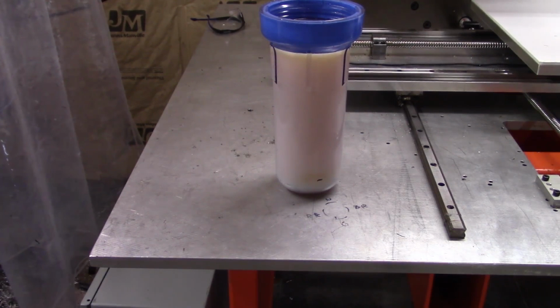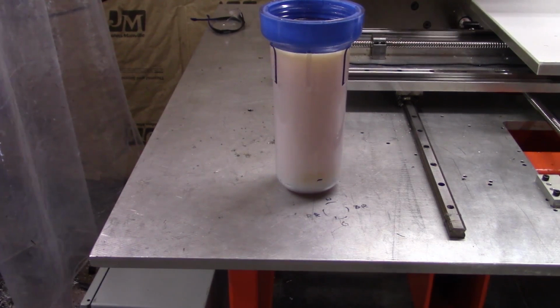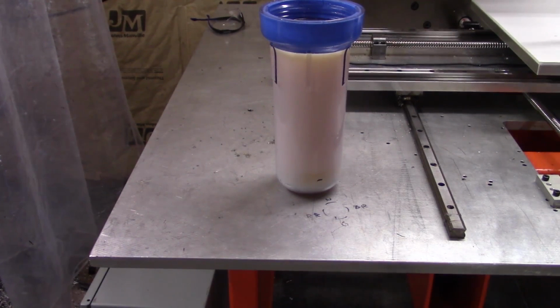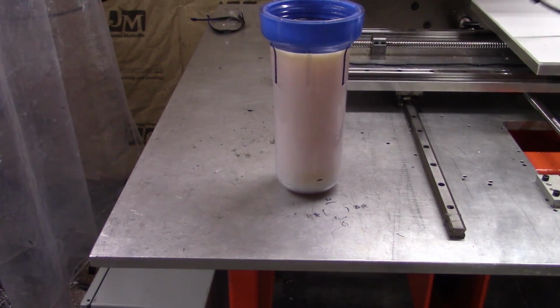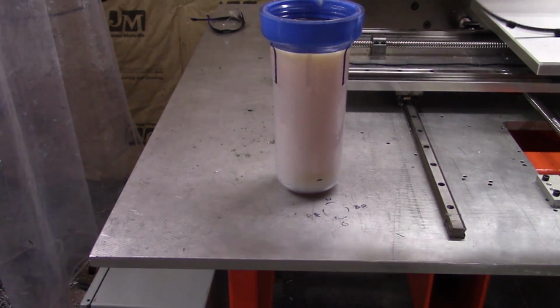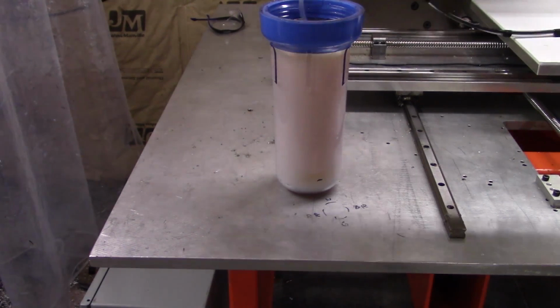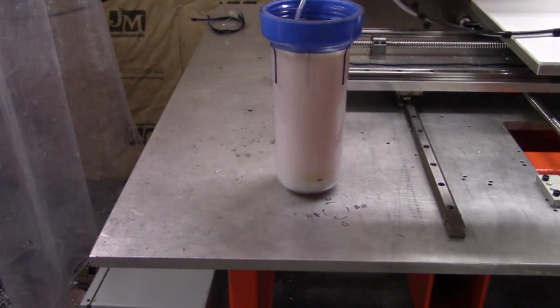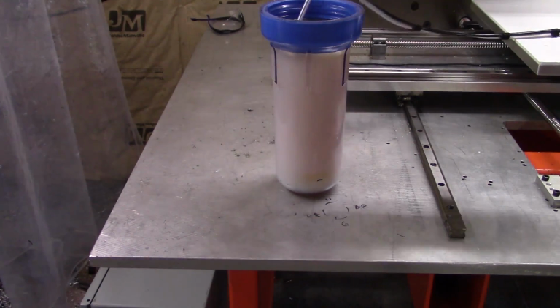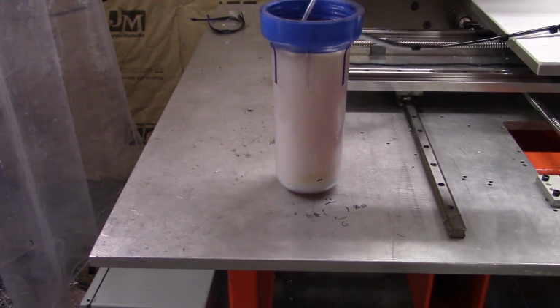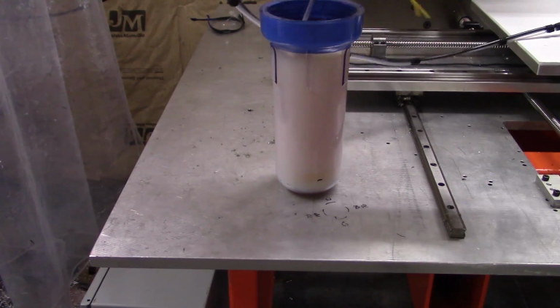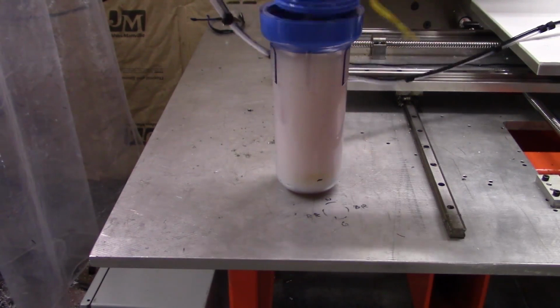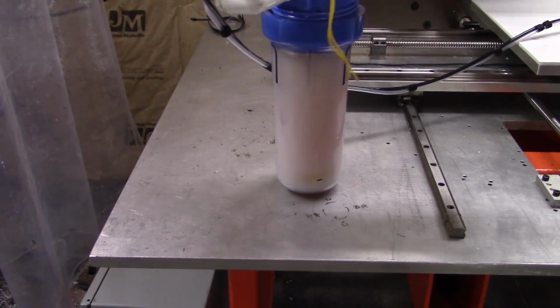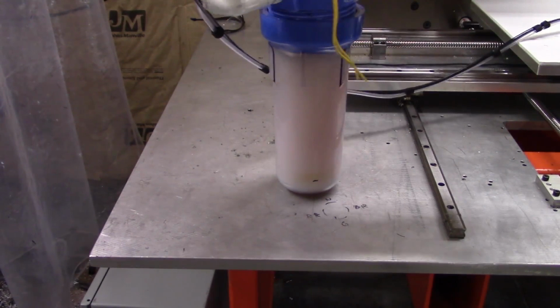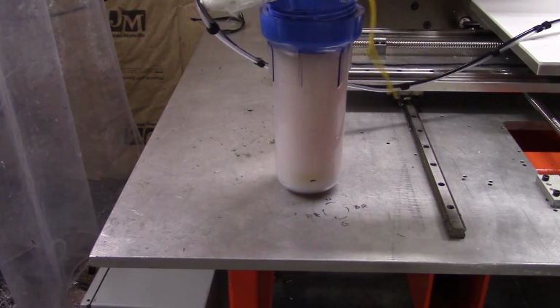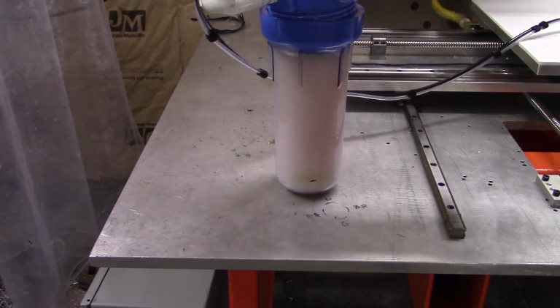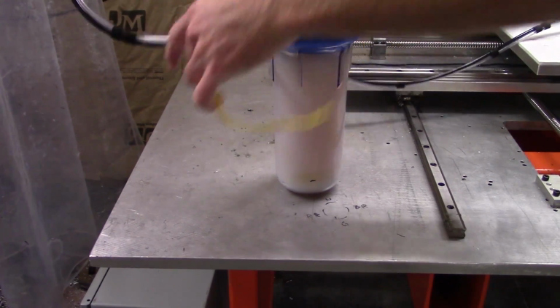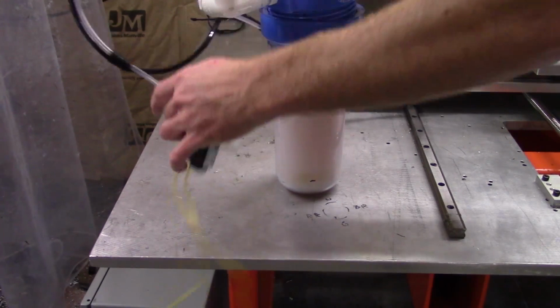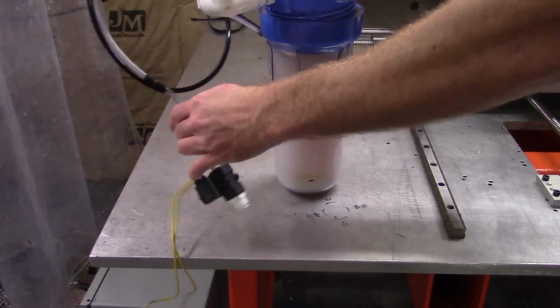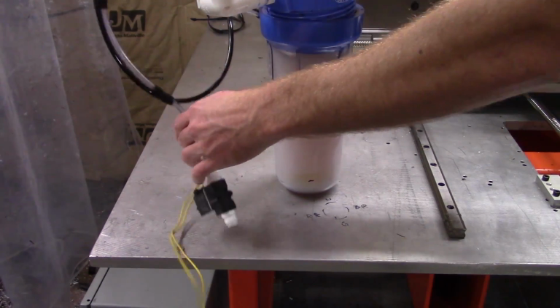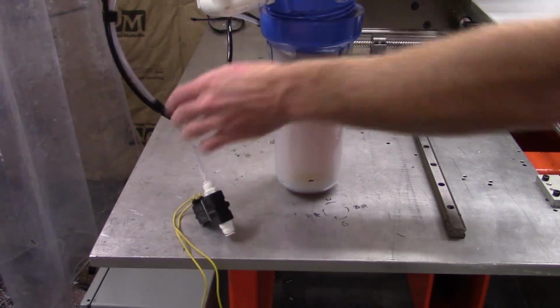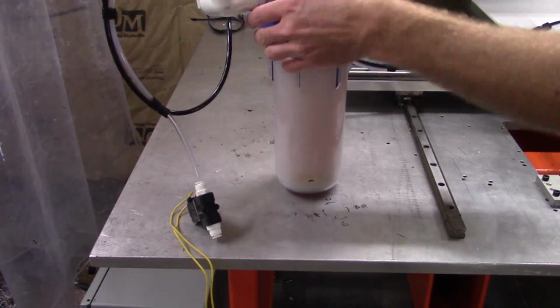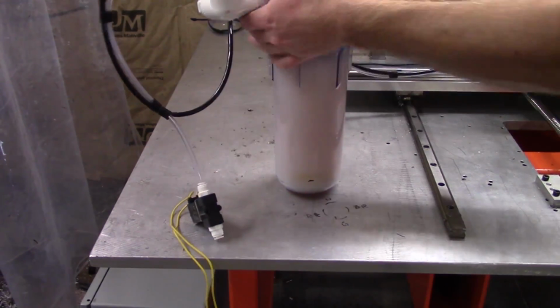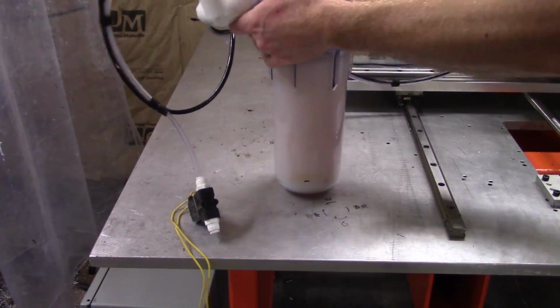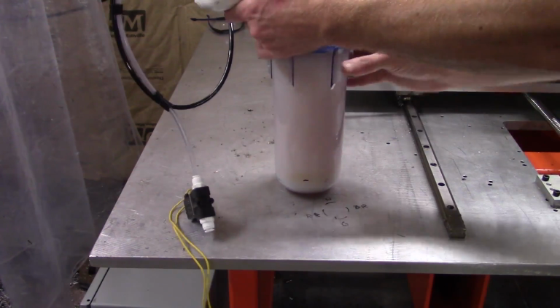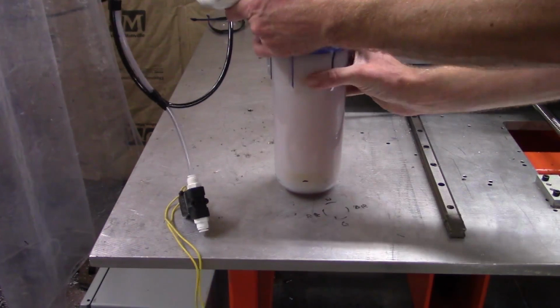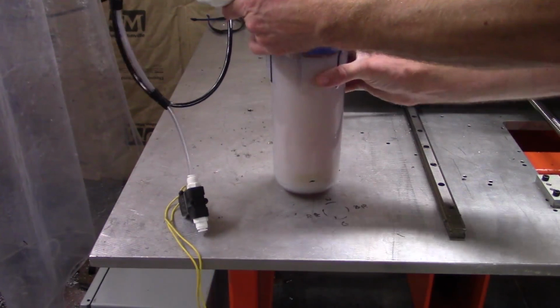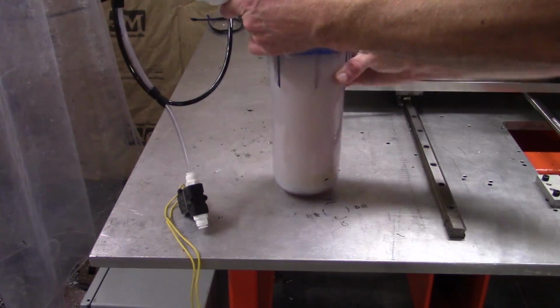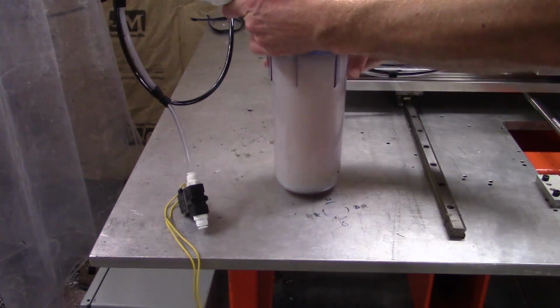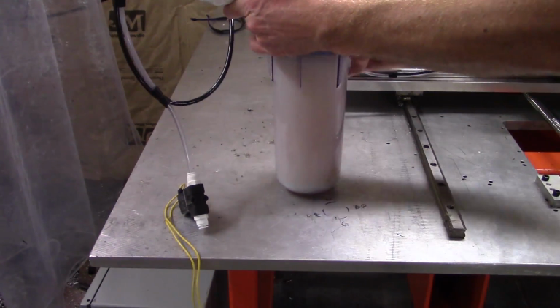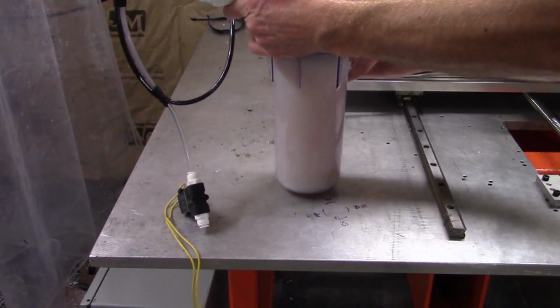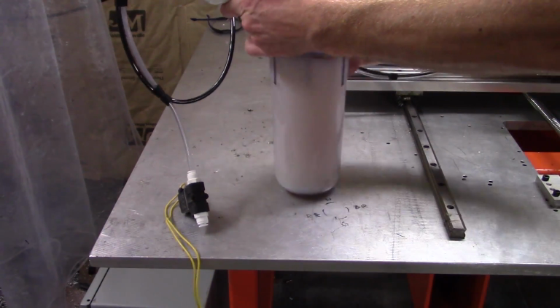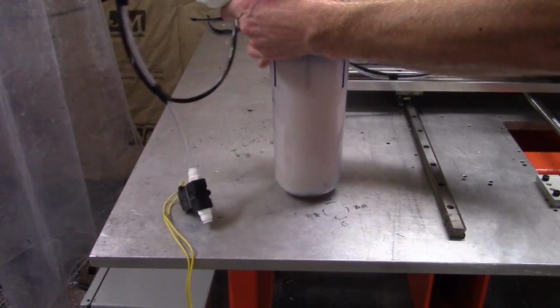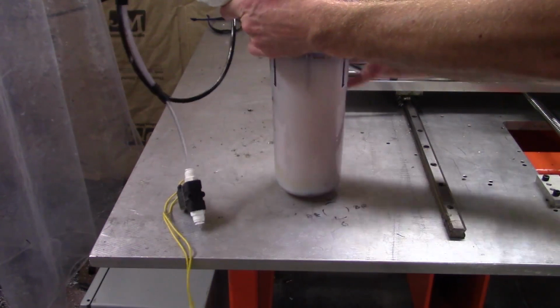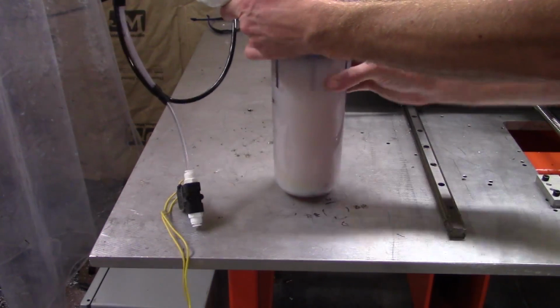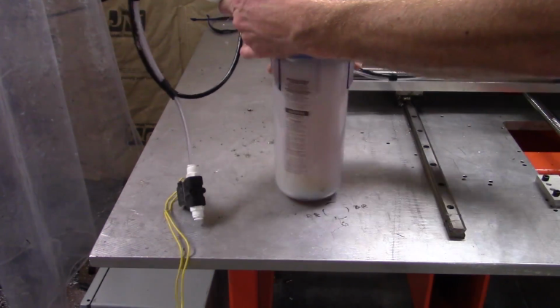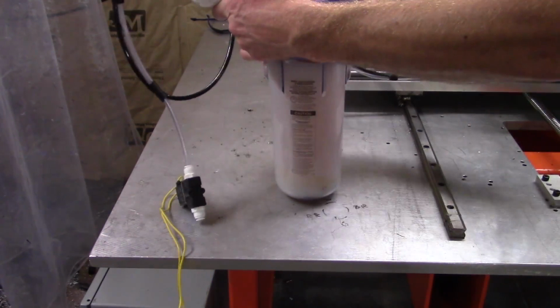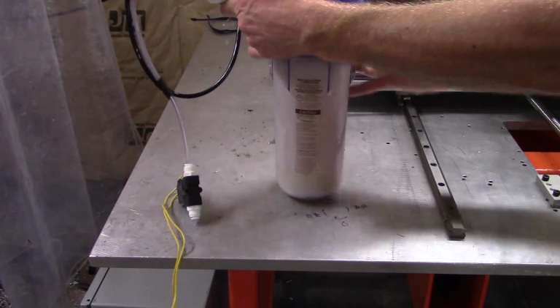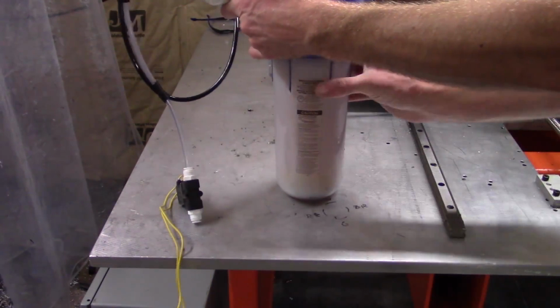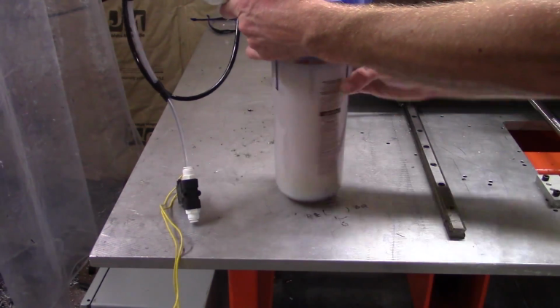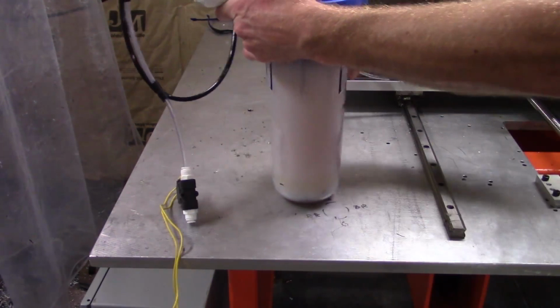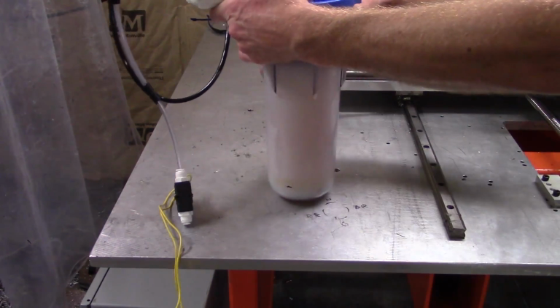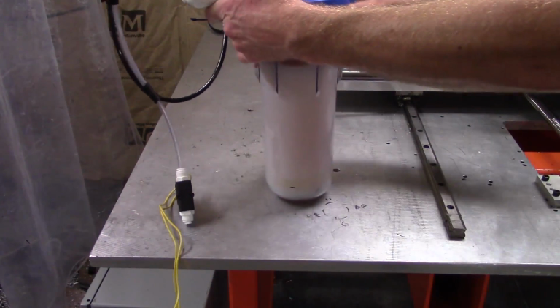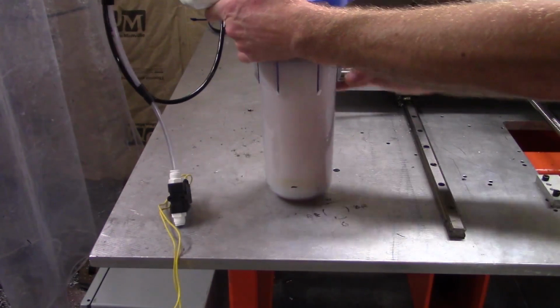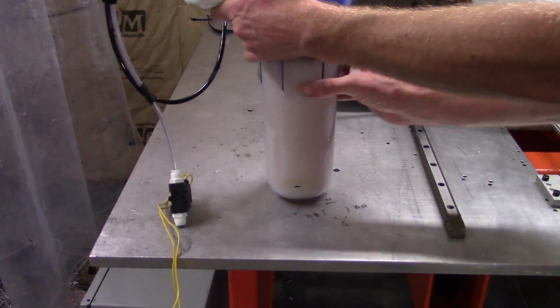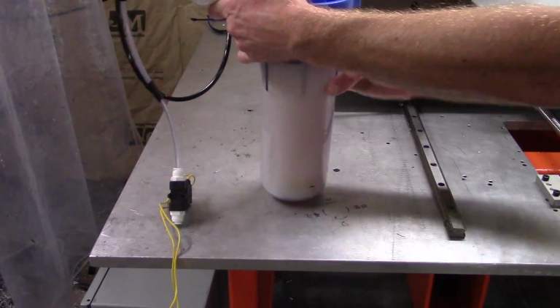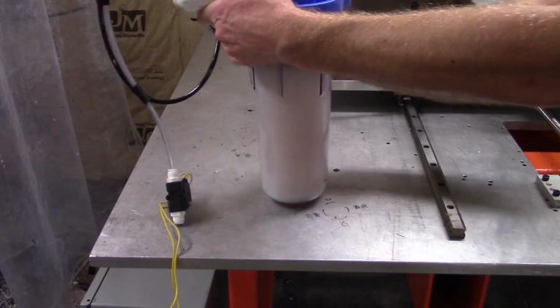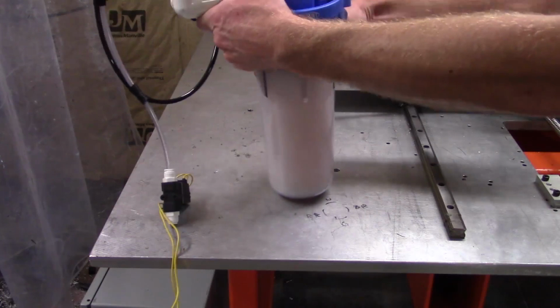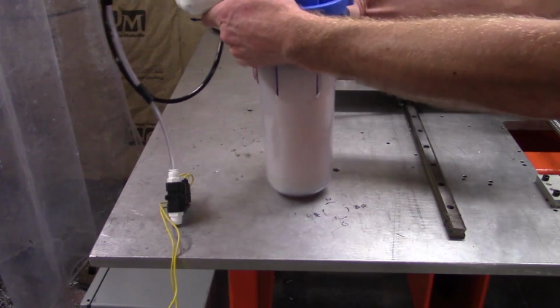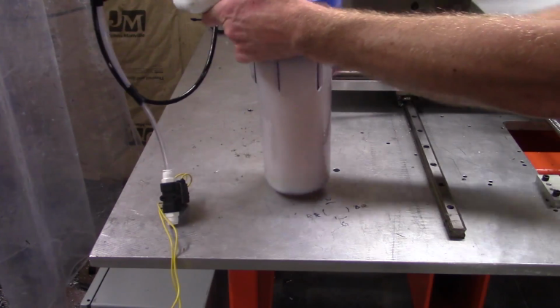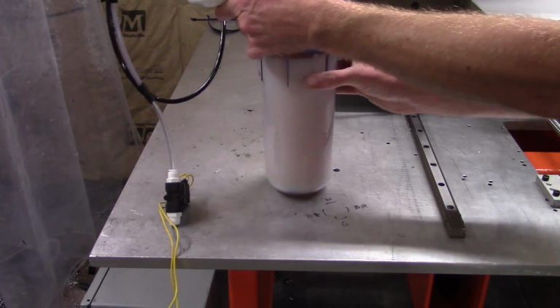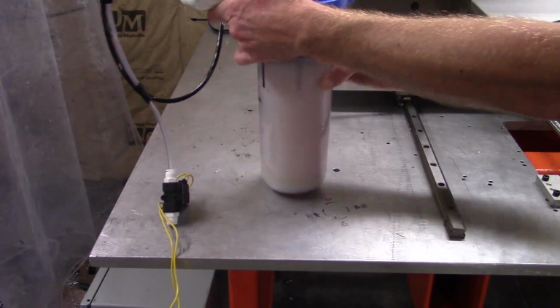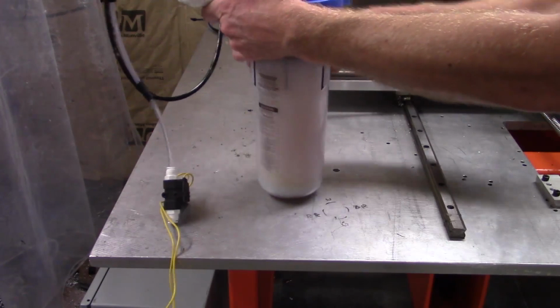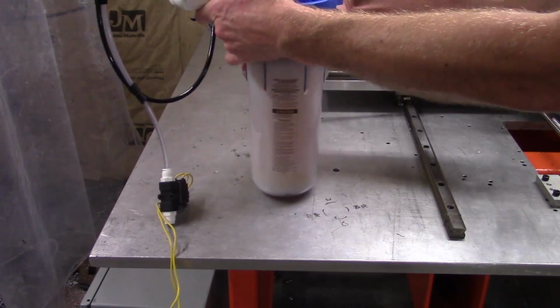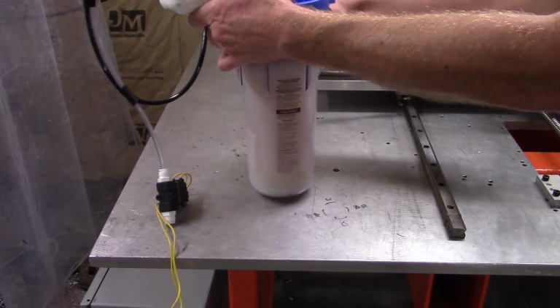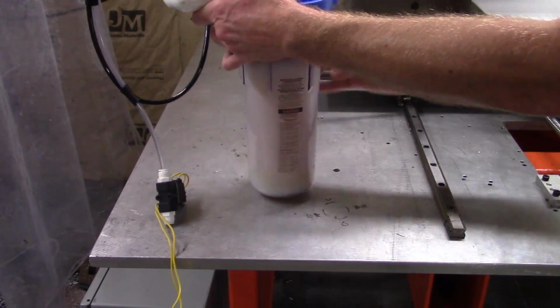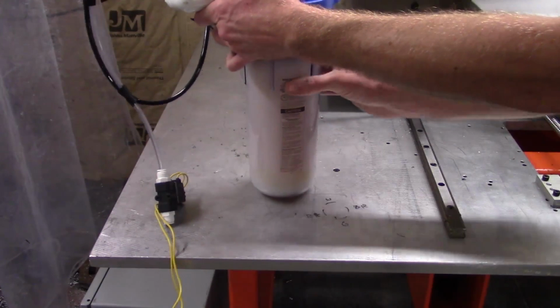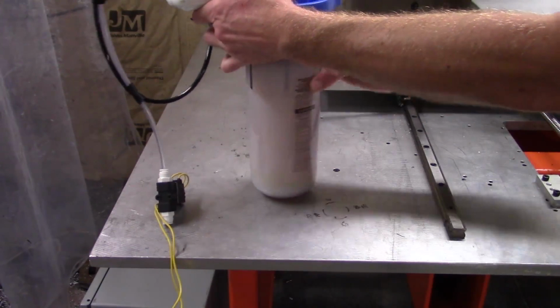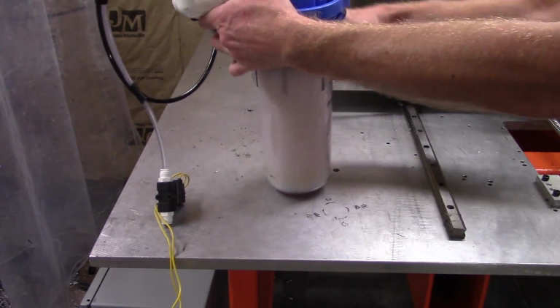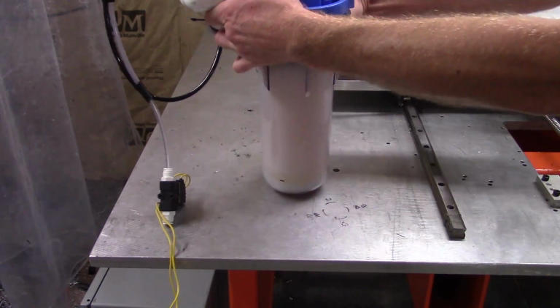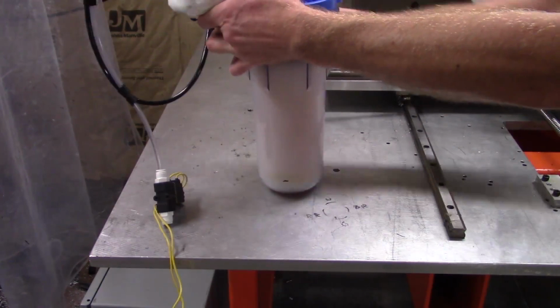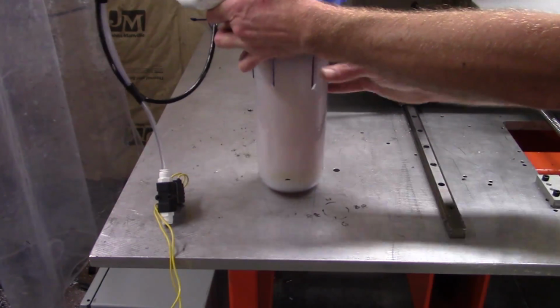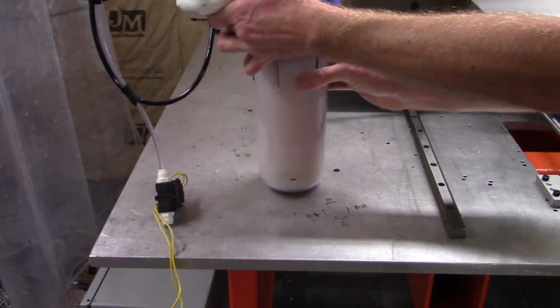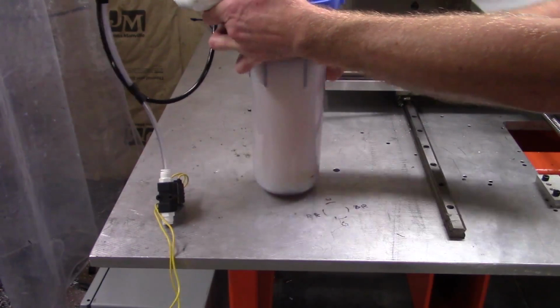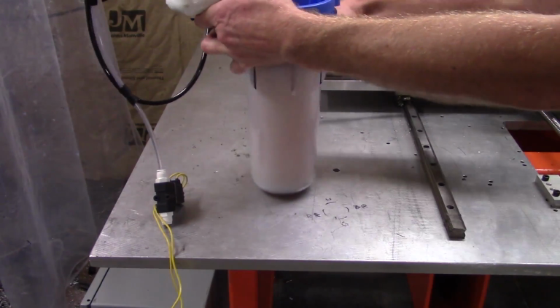I'm mixing it 10 to 1 water to coolant in the tank of my much improved DIY fog buster system.